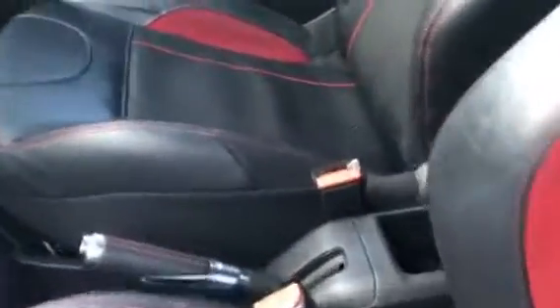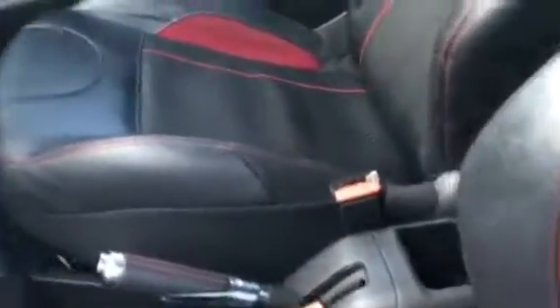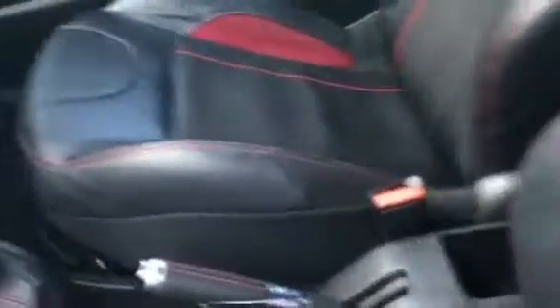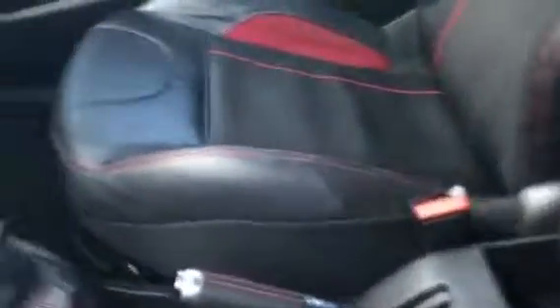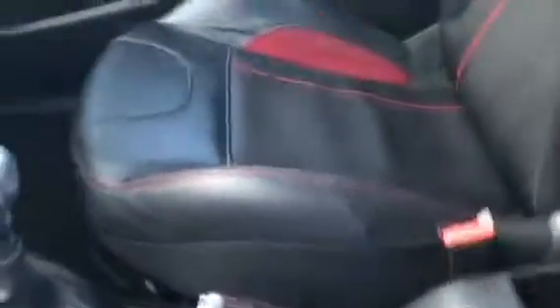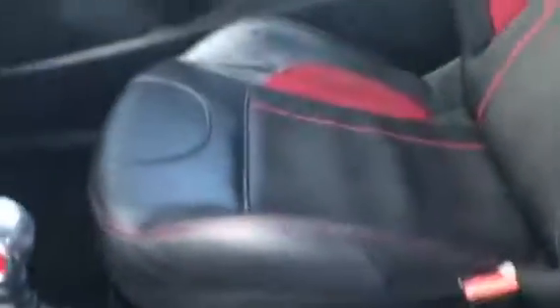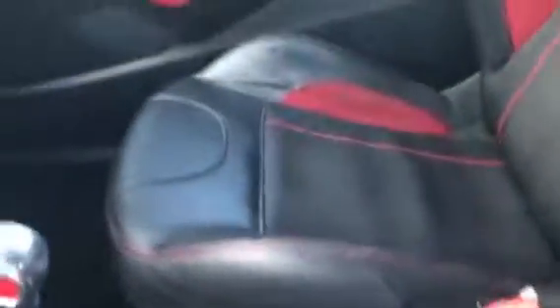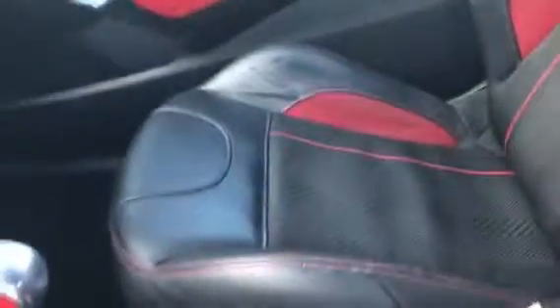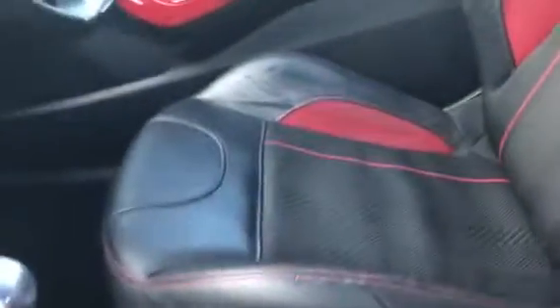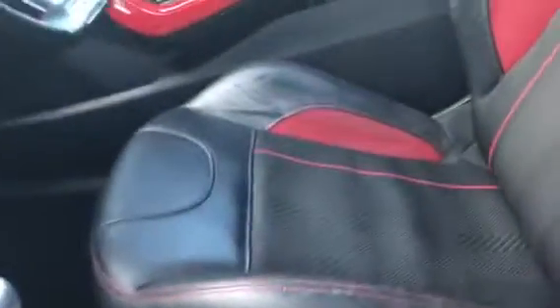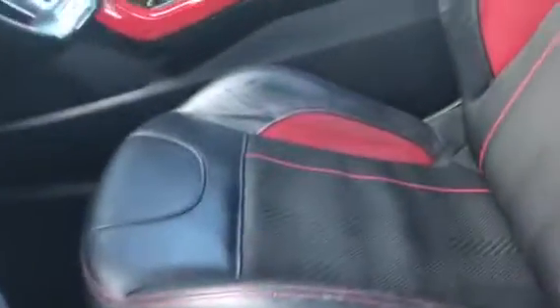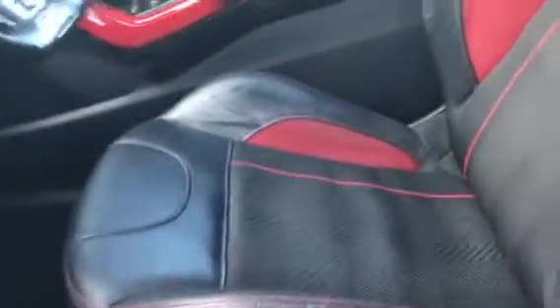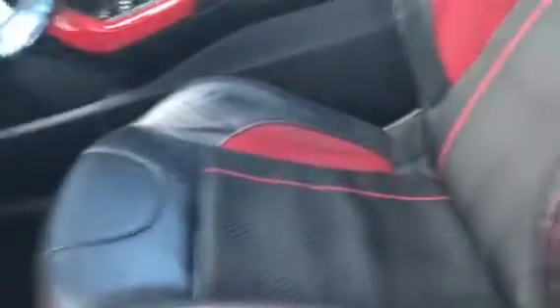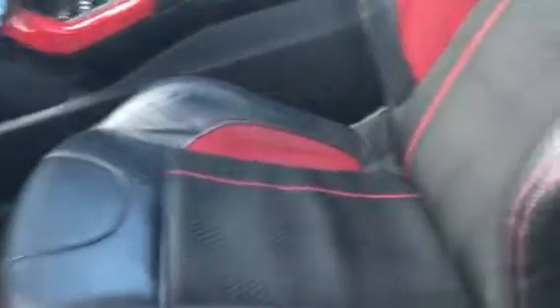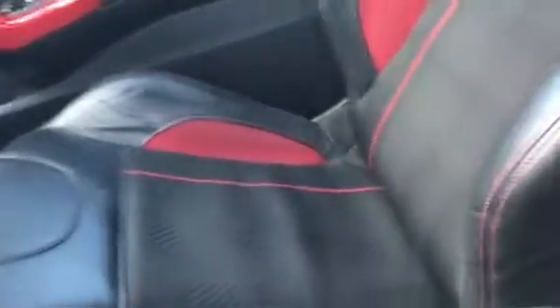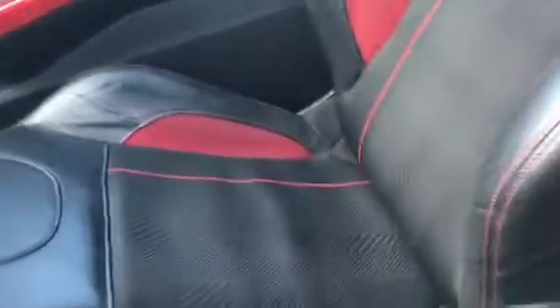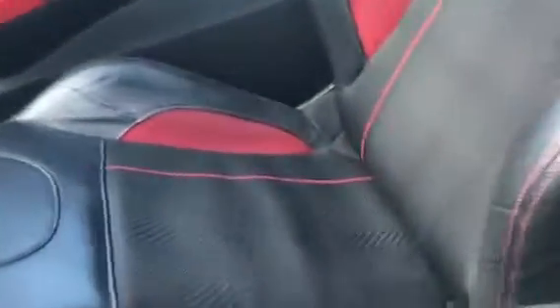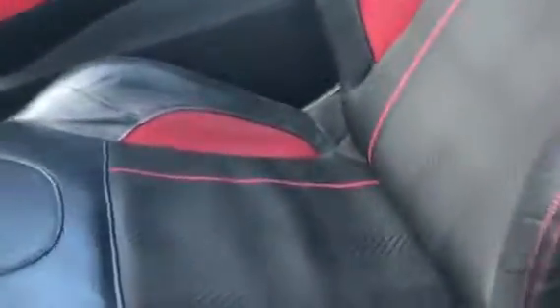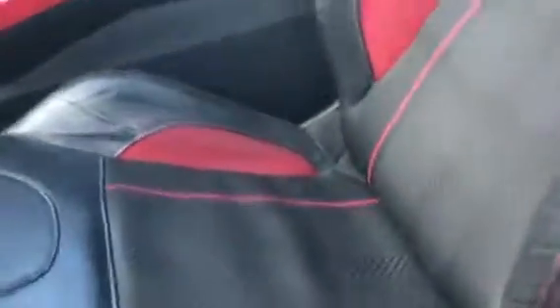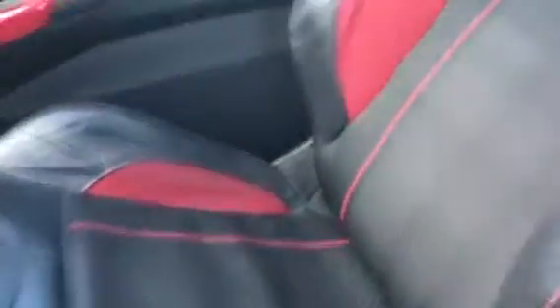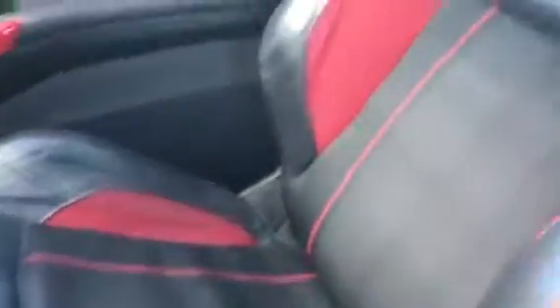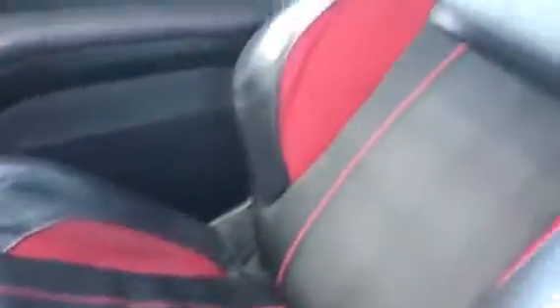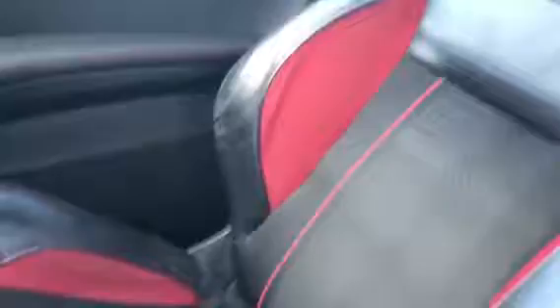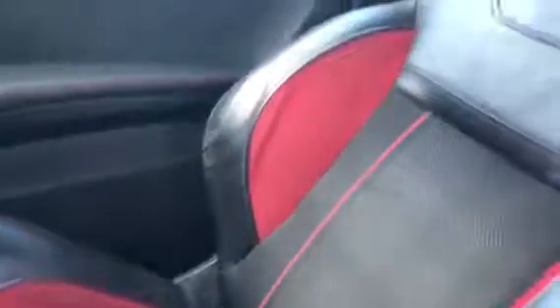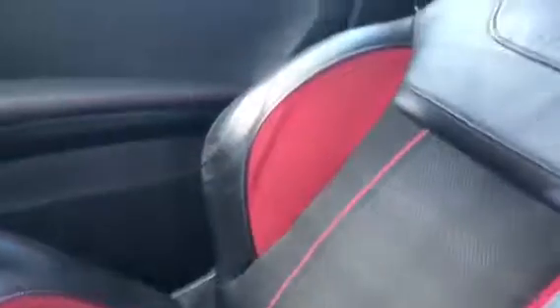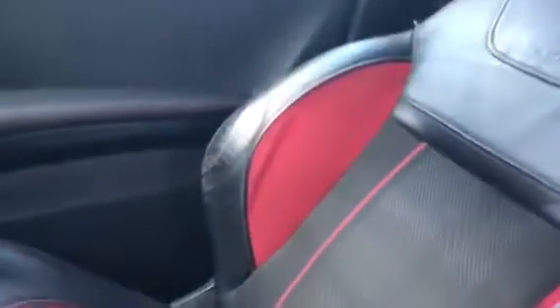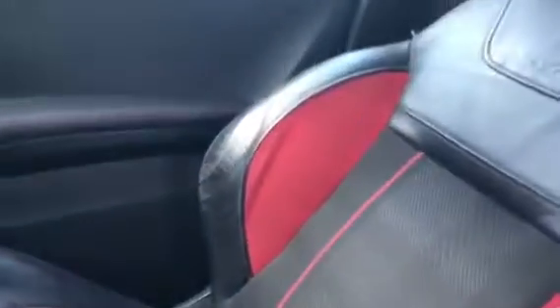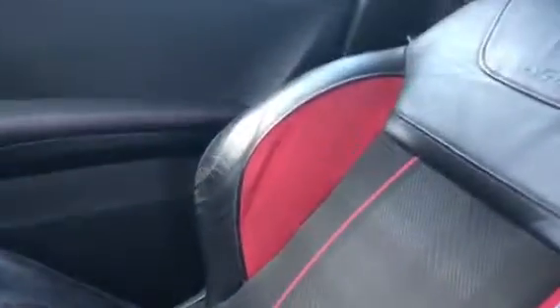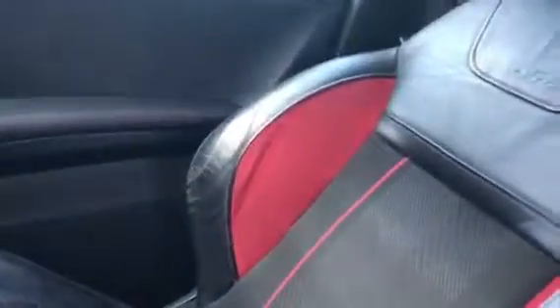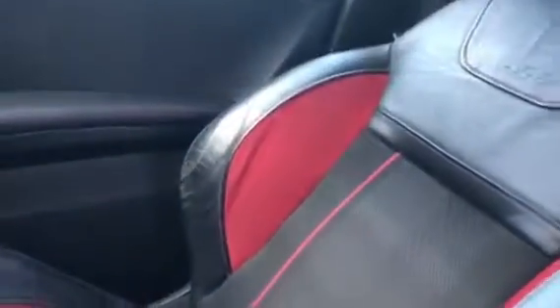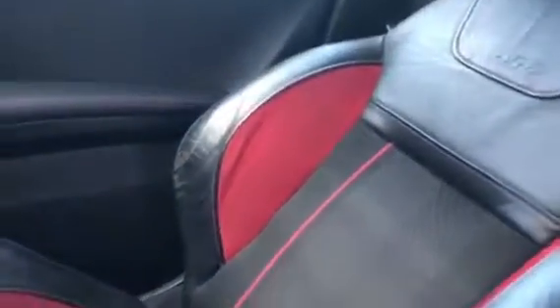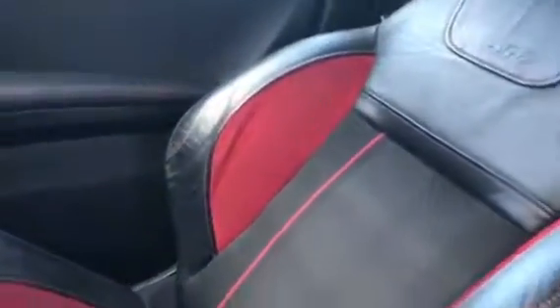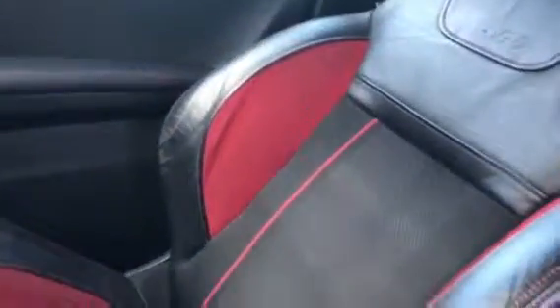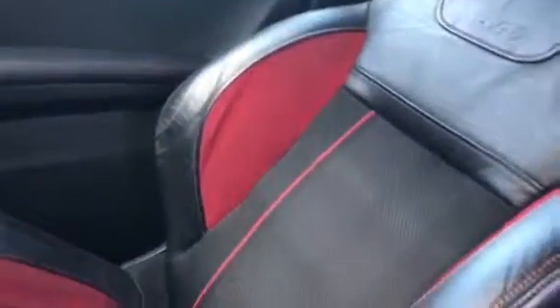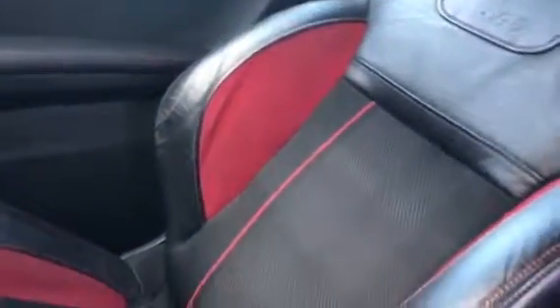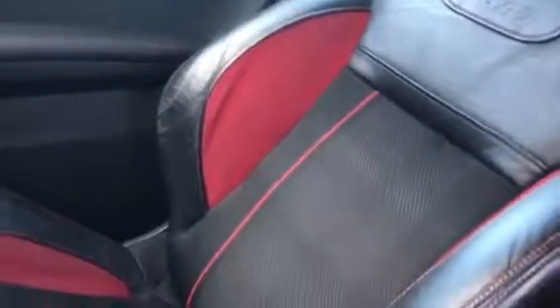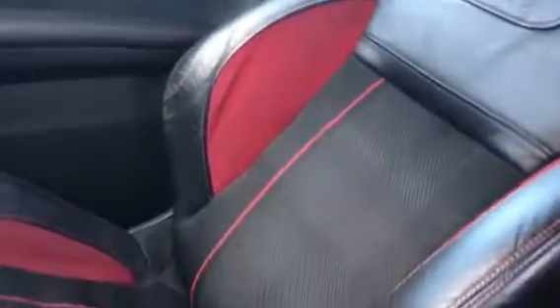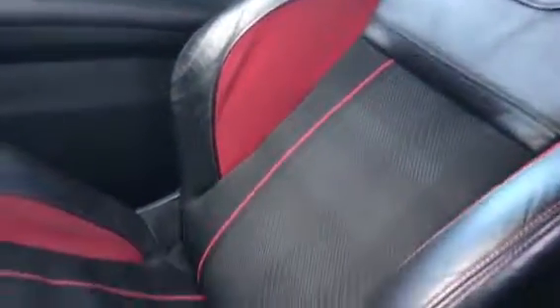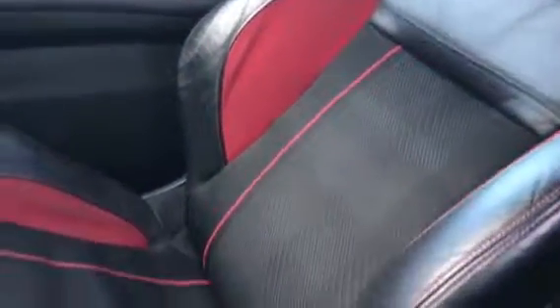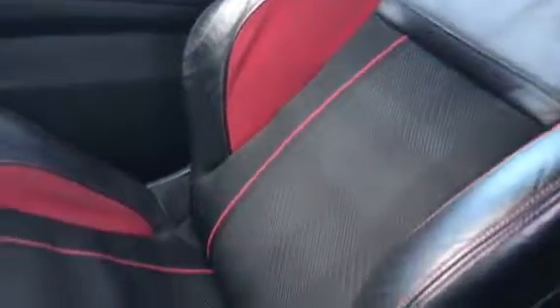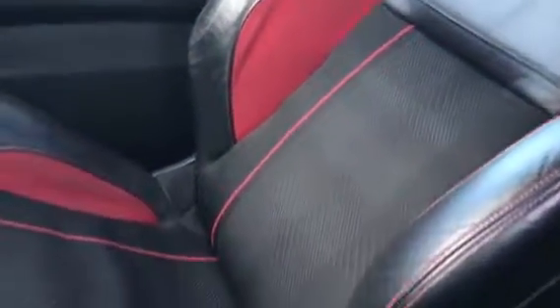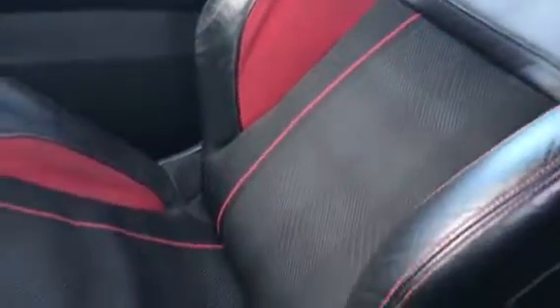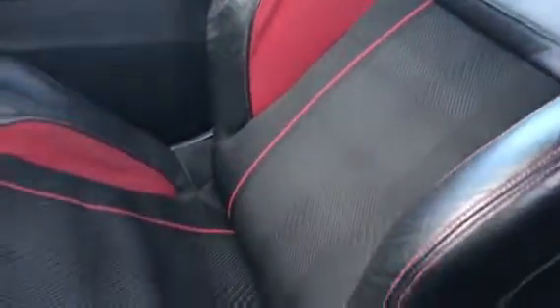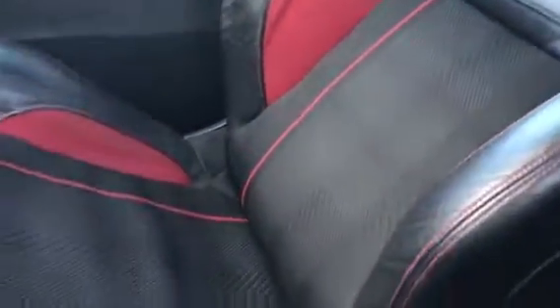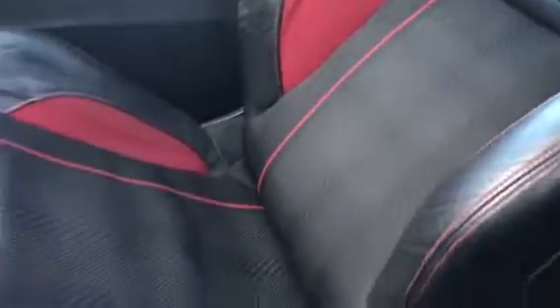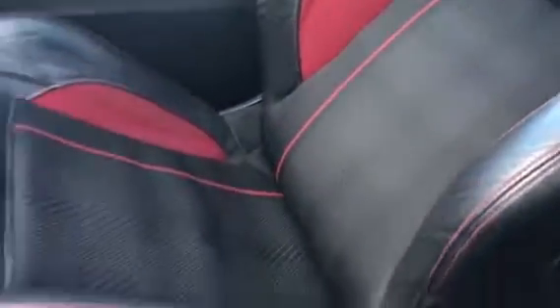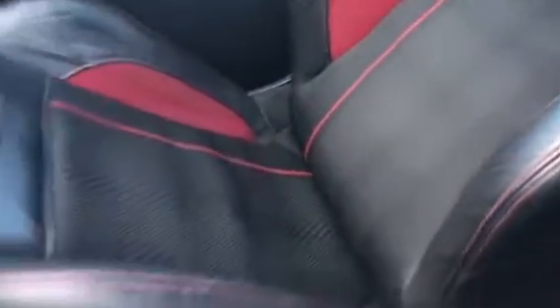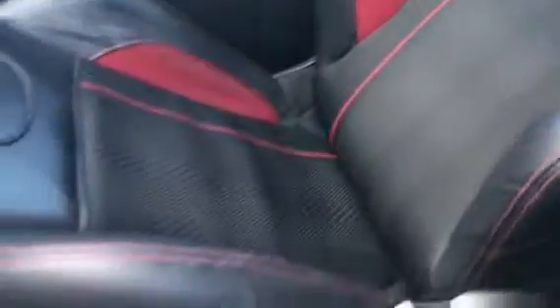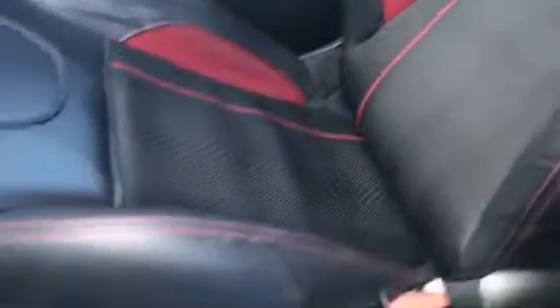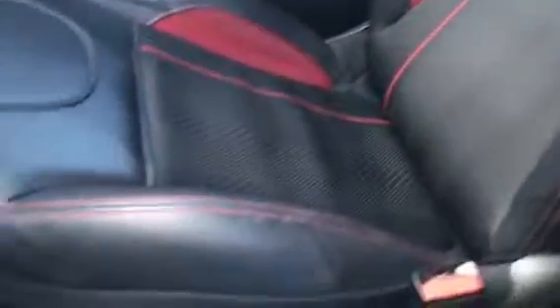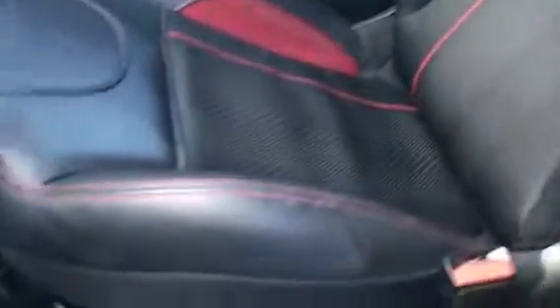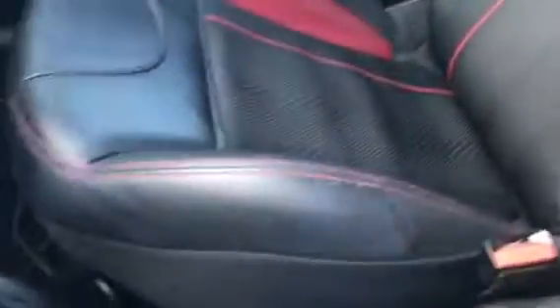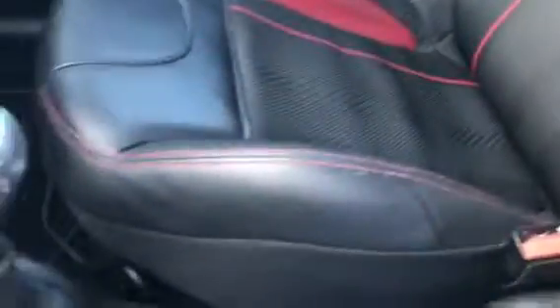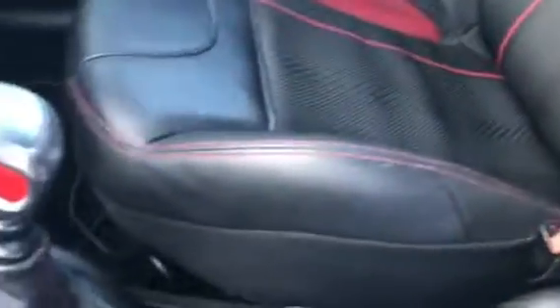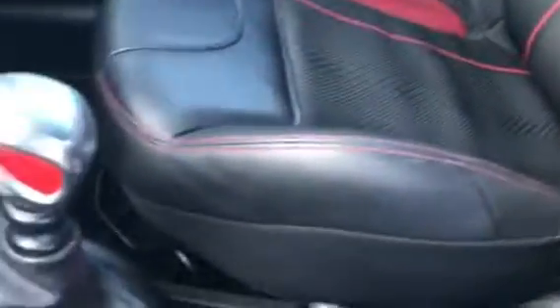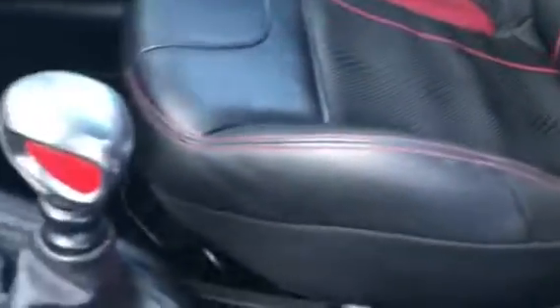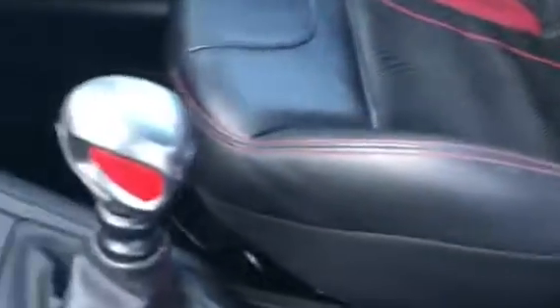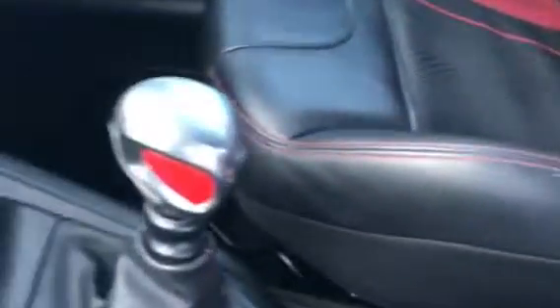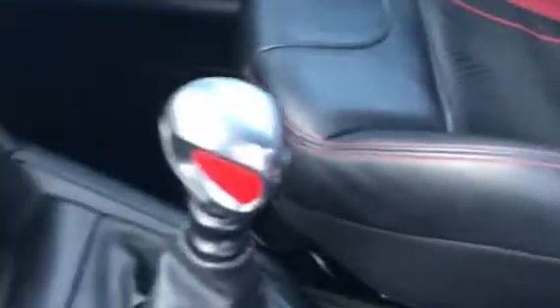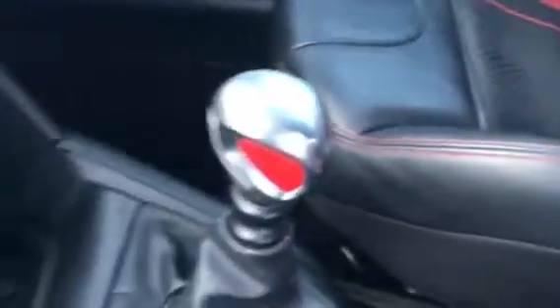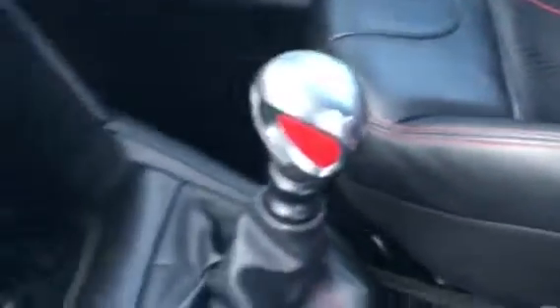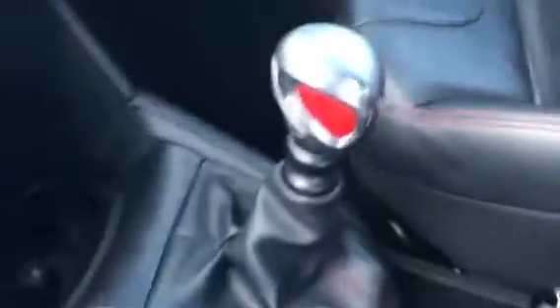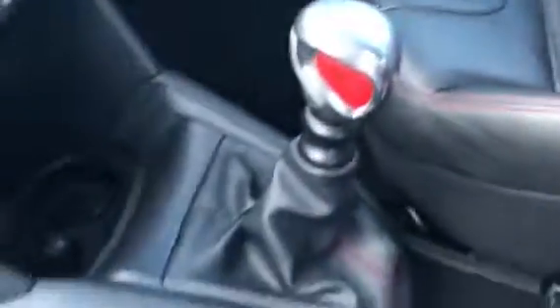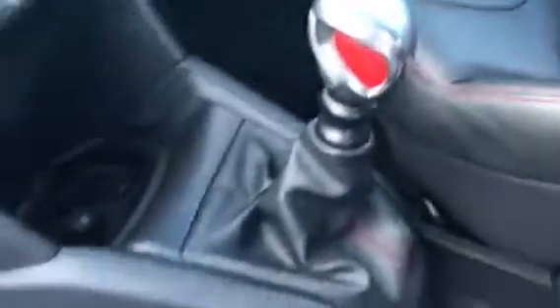Obviously with it being the GTI, it has got quite high bolsters.